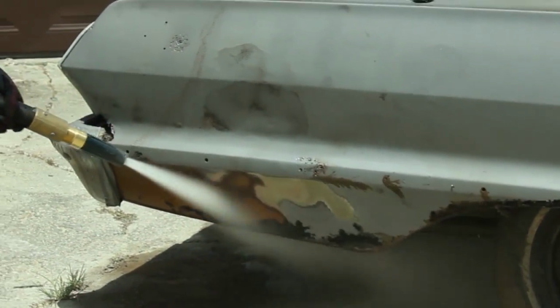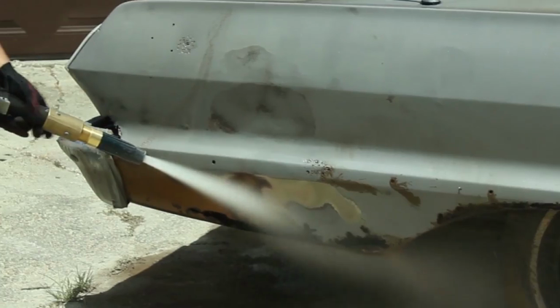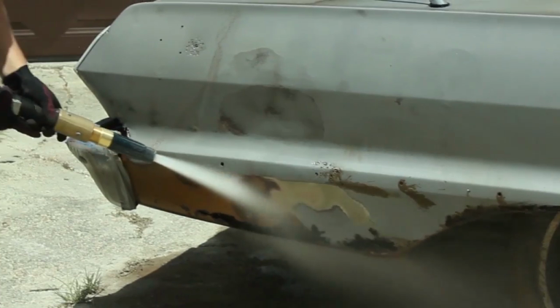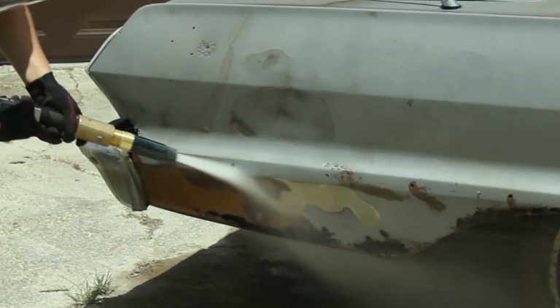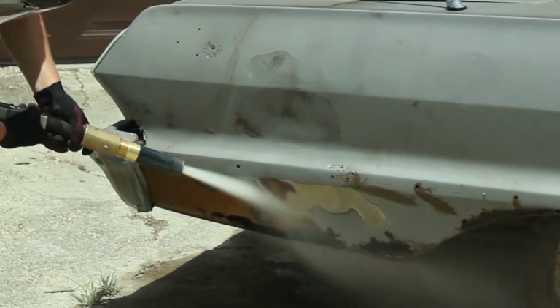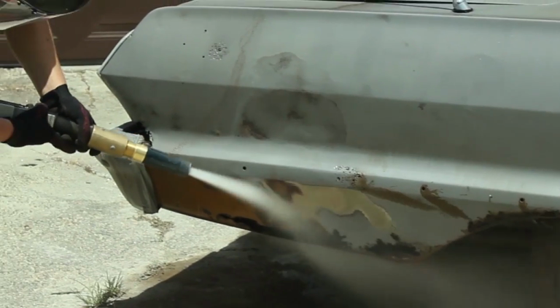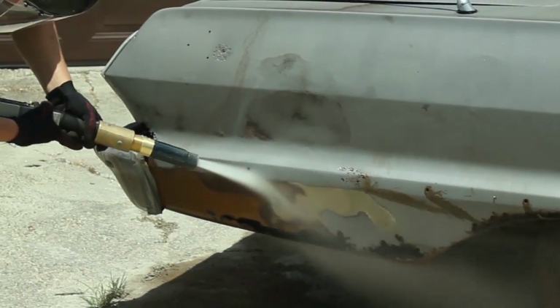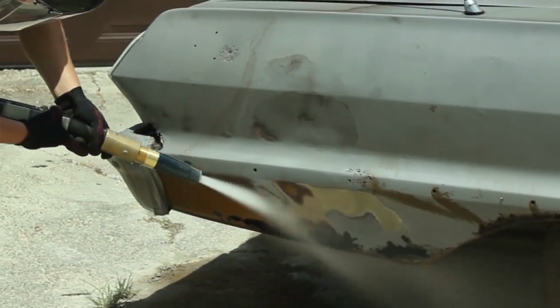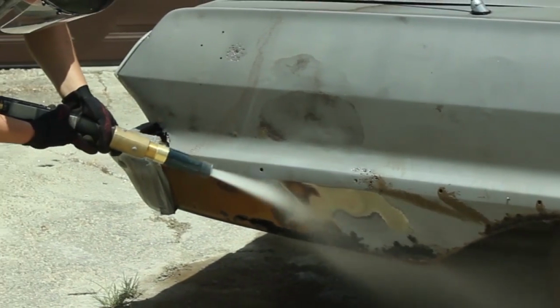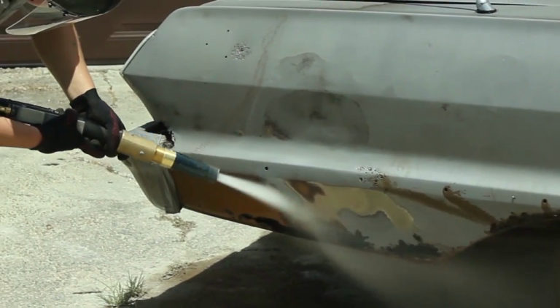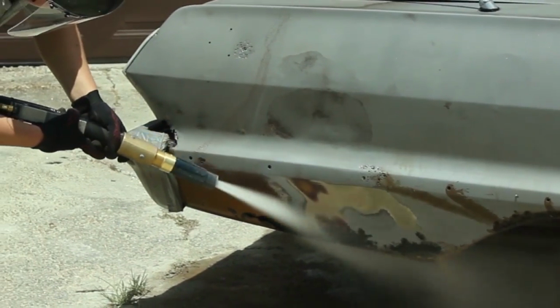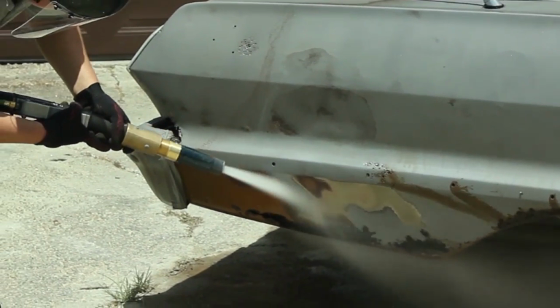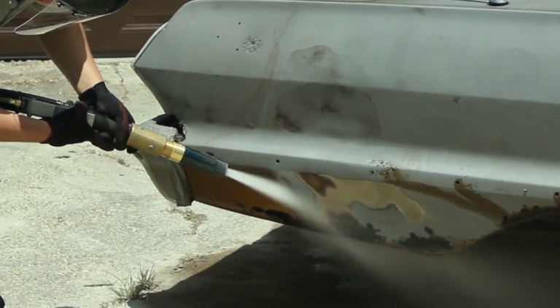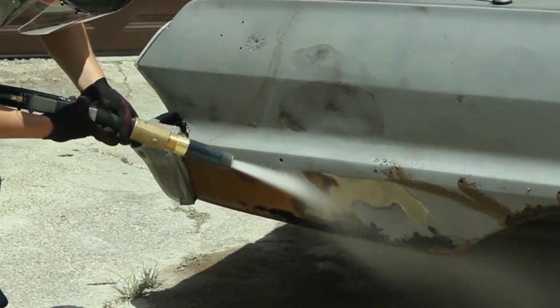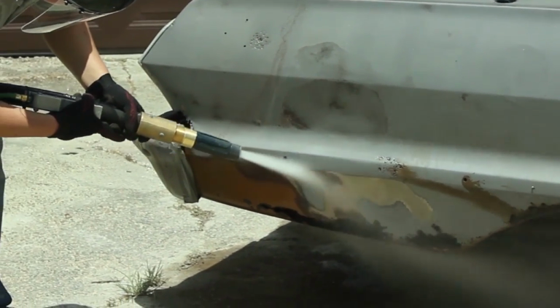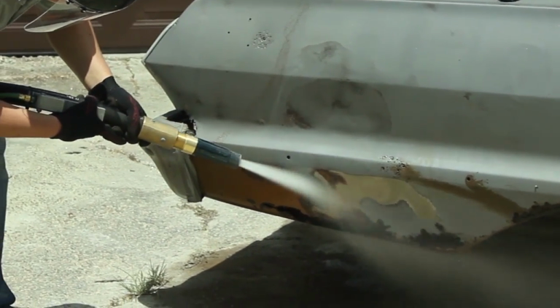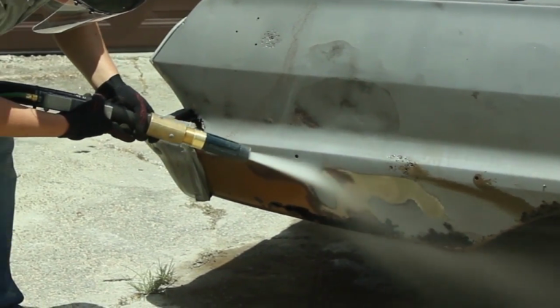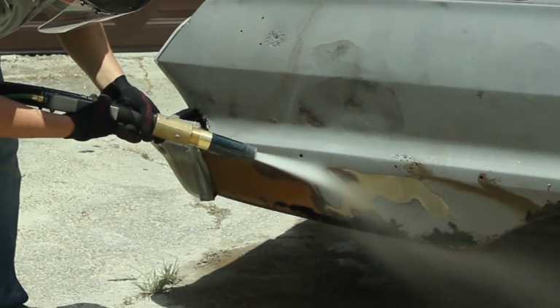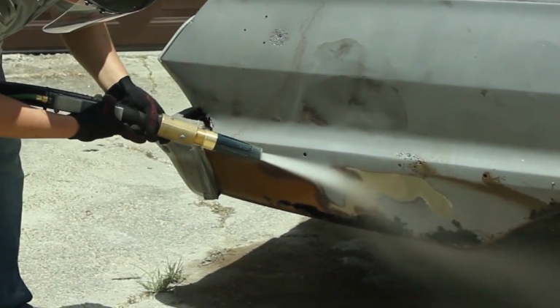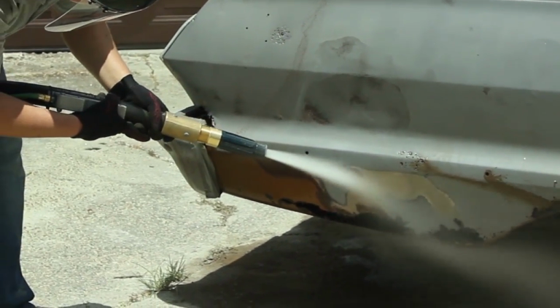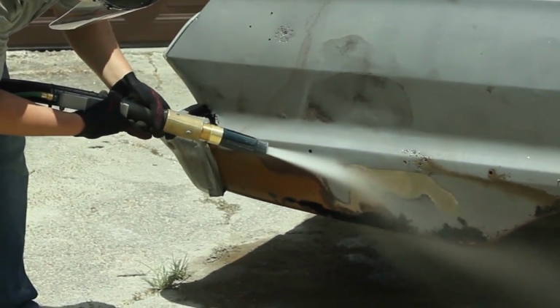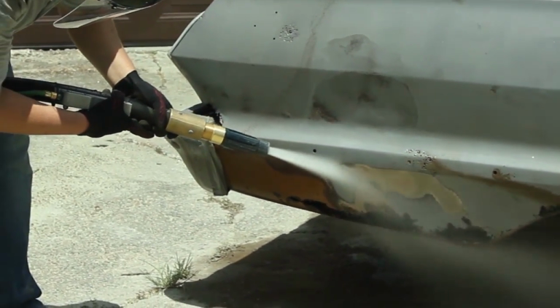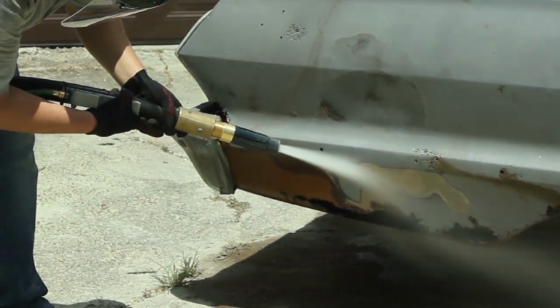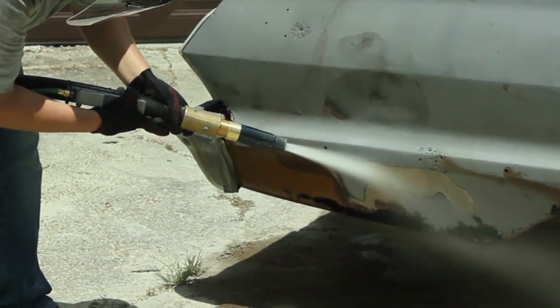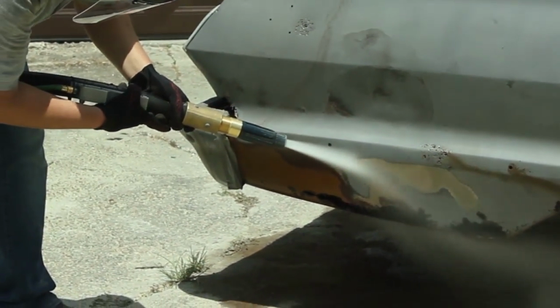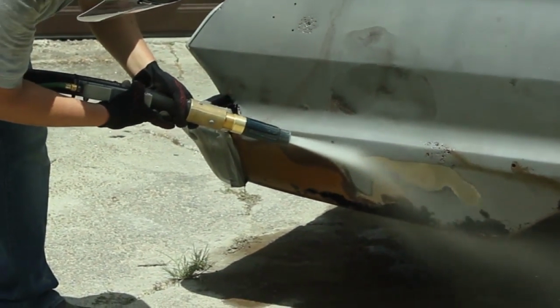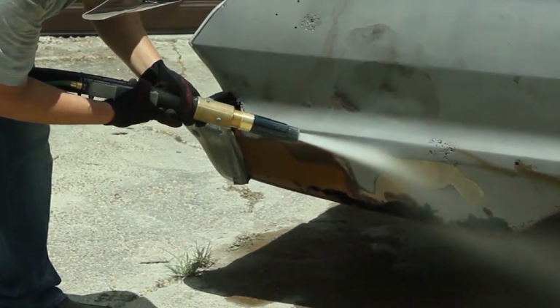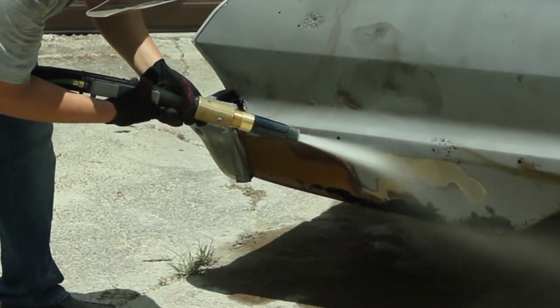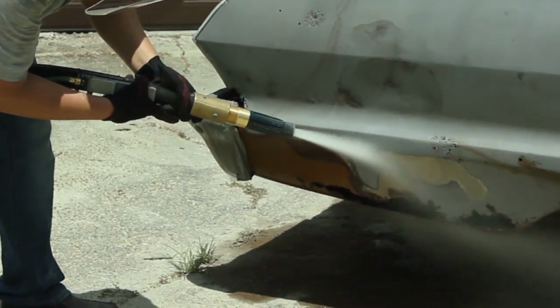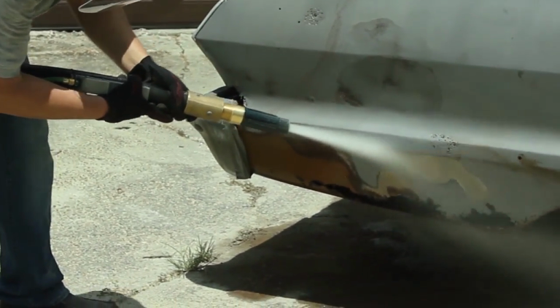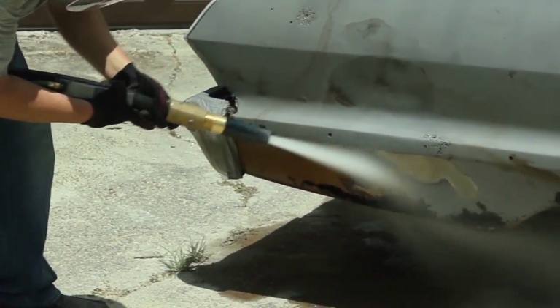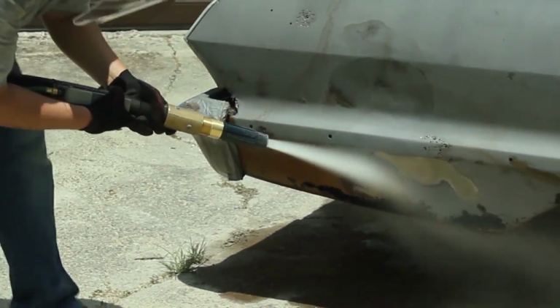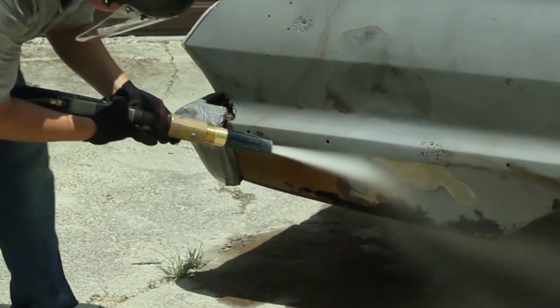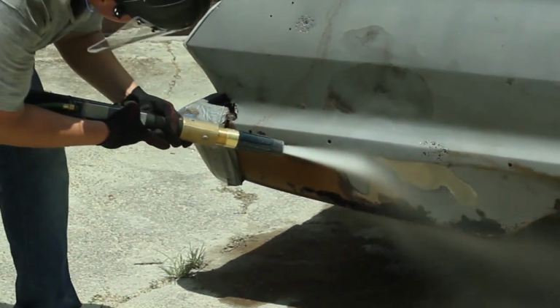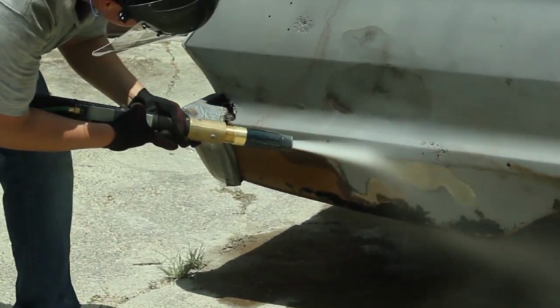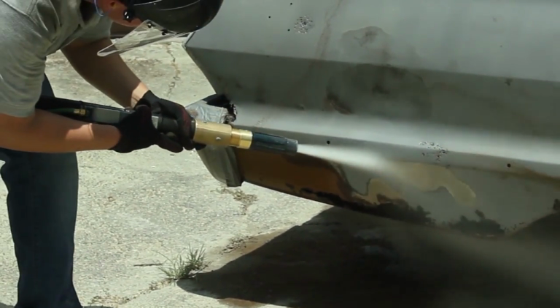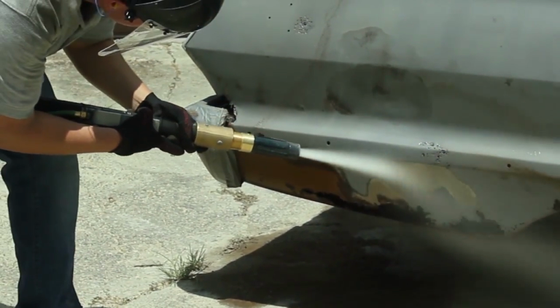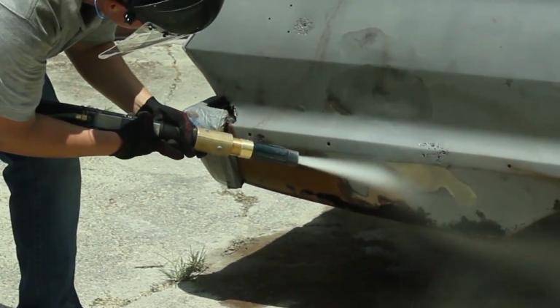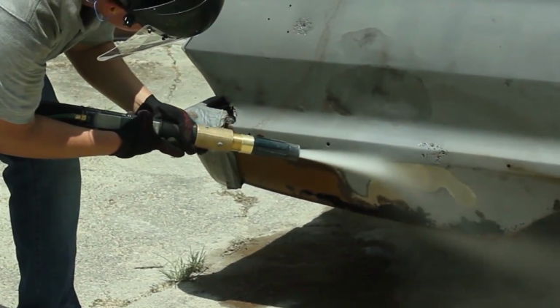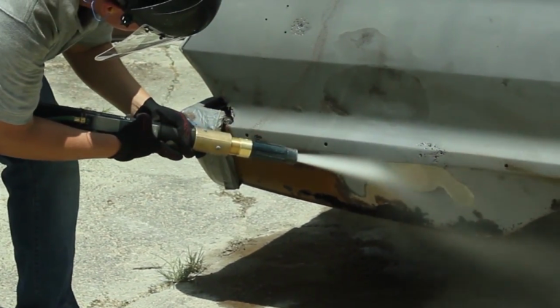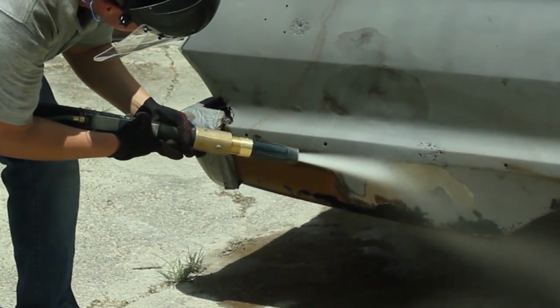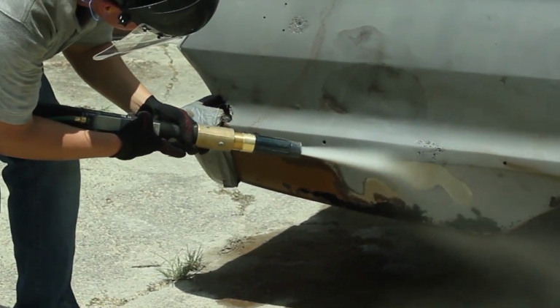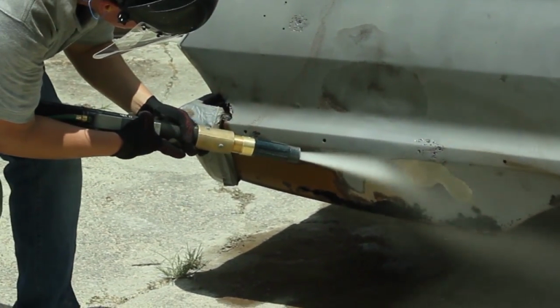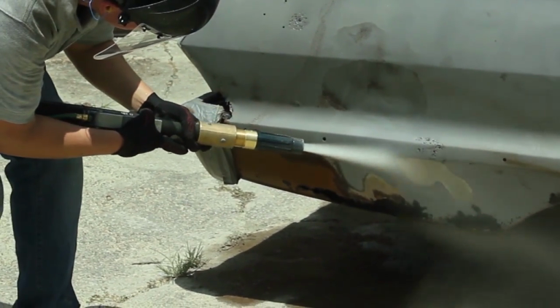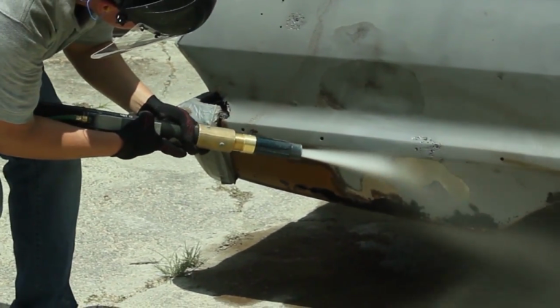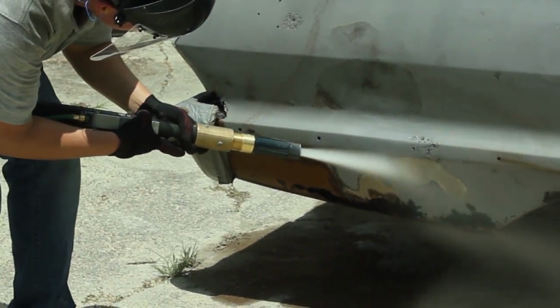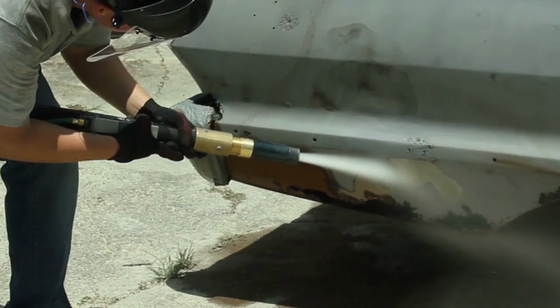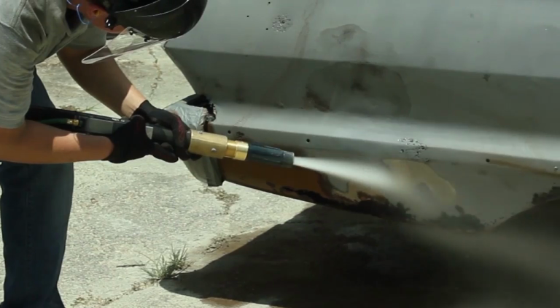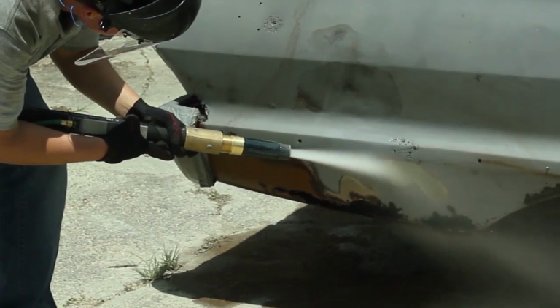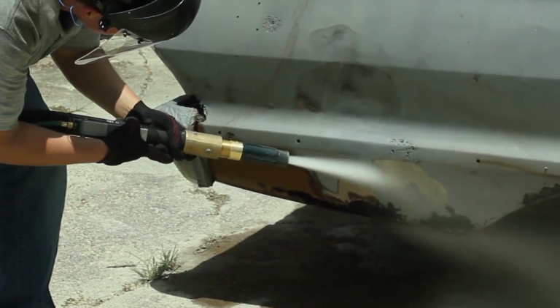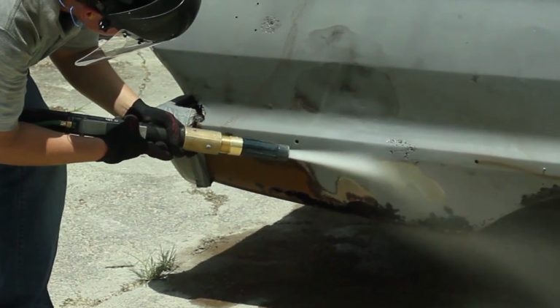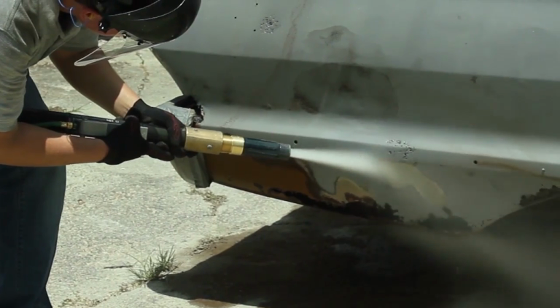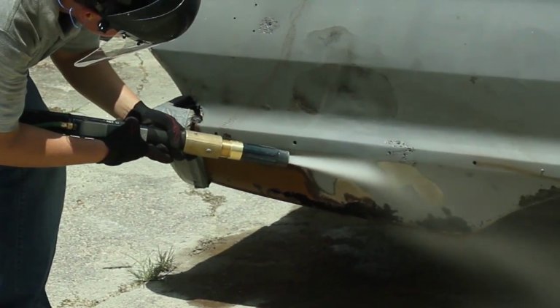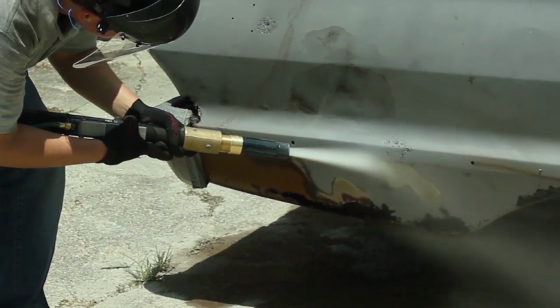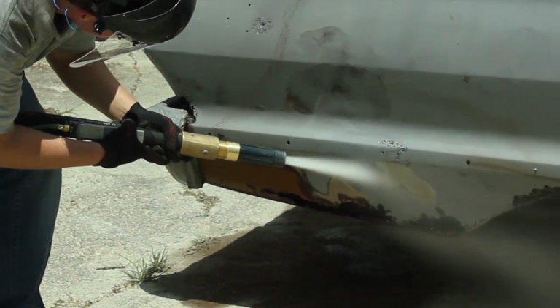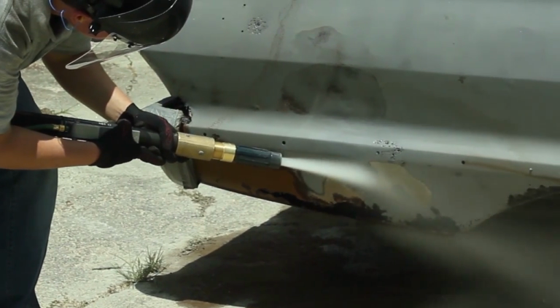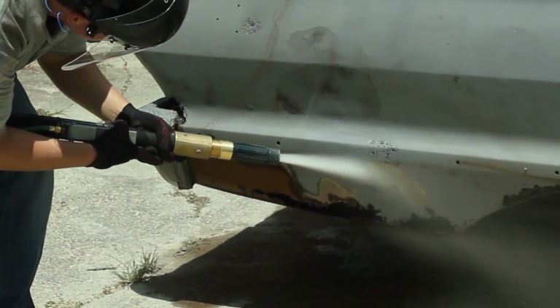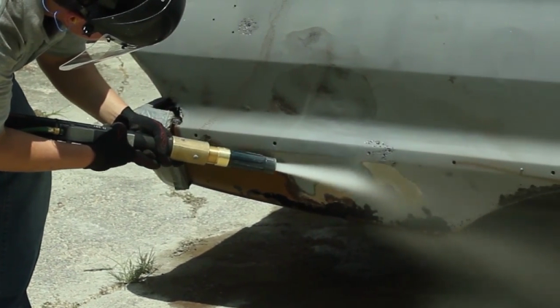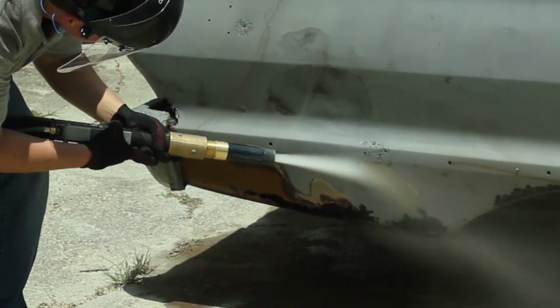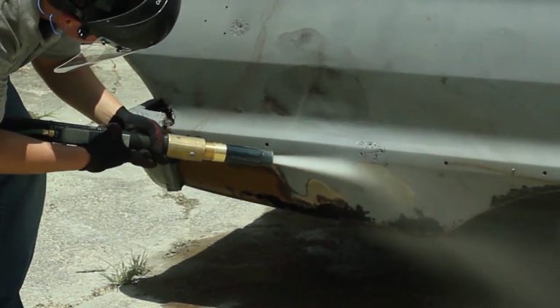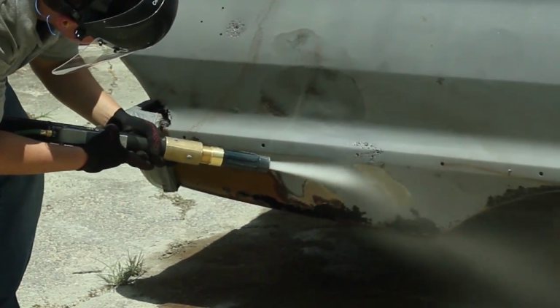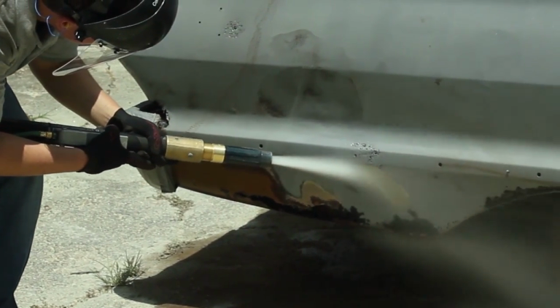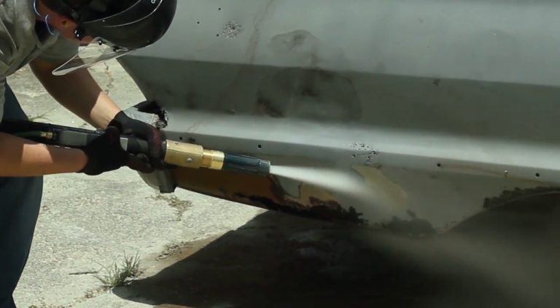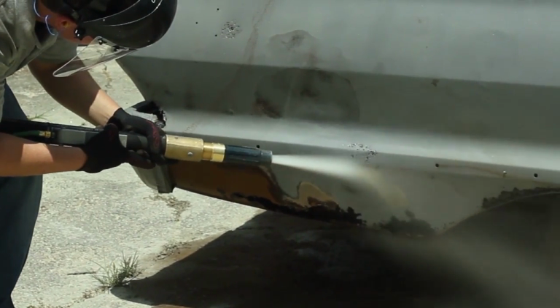The rust inhibitor we use can prevent flash rust for up to 72 hours and leaves a perfect primer-ready surface.